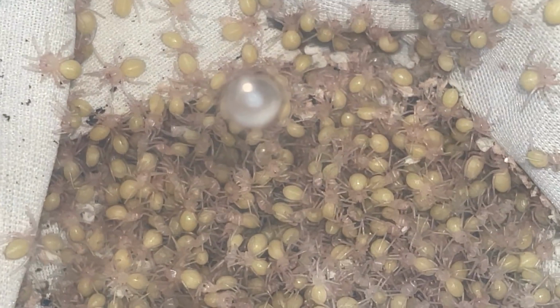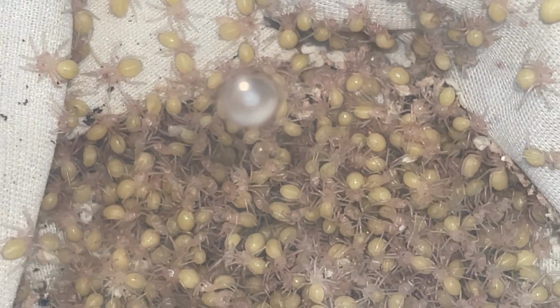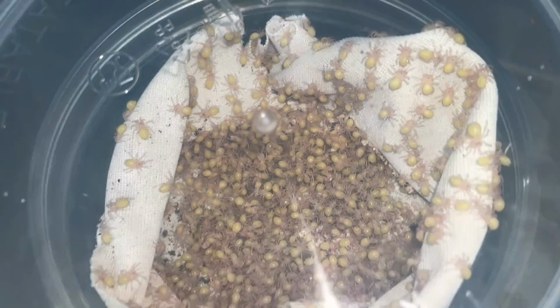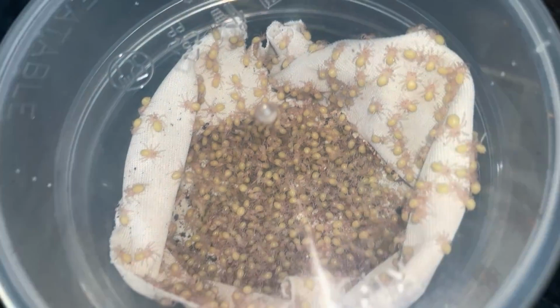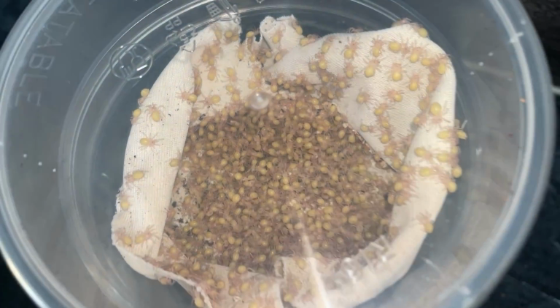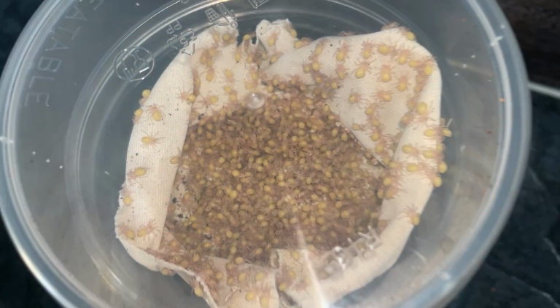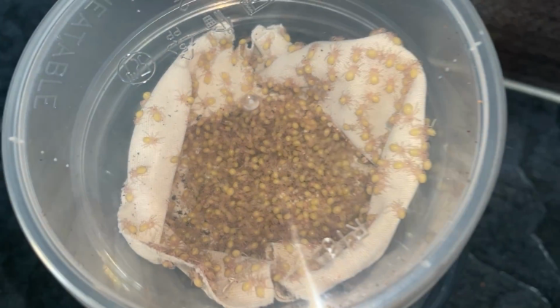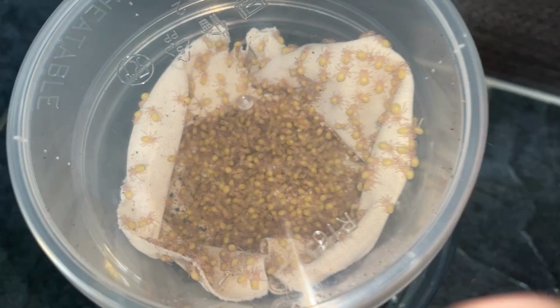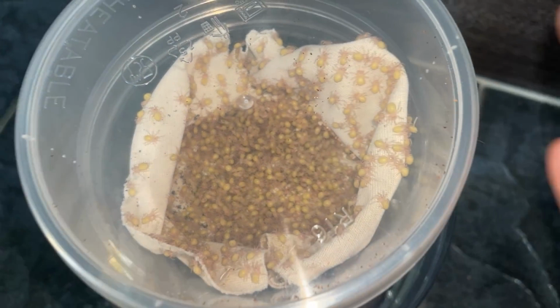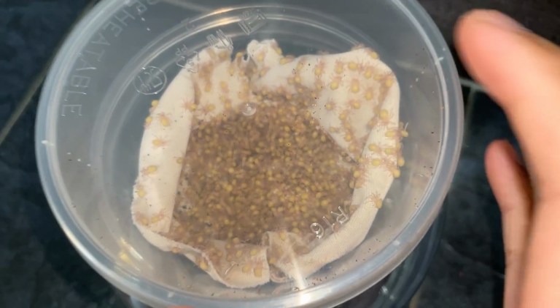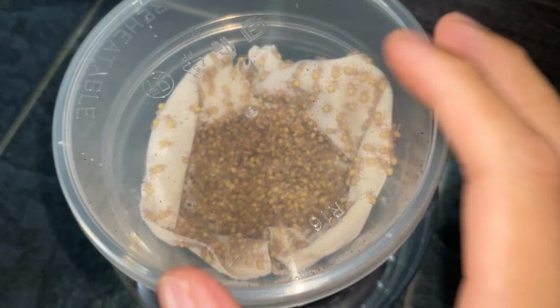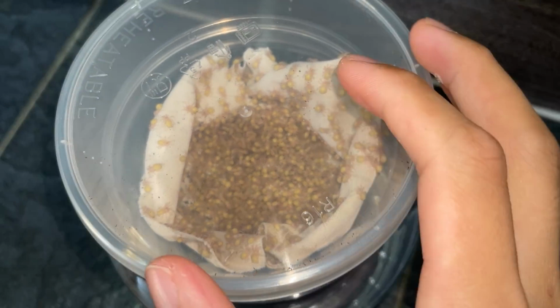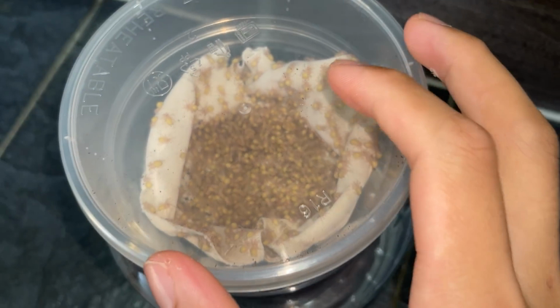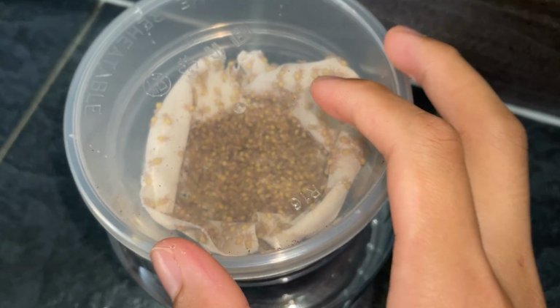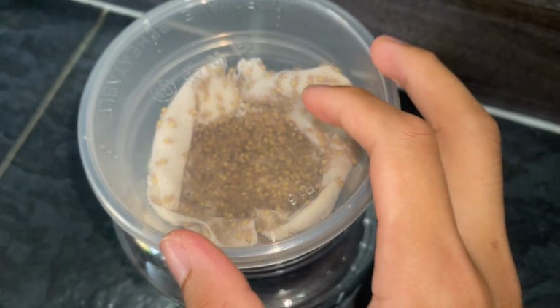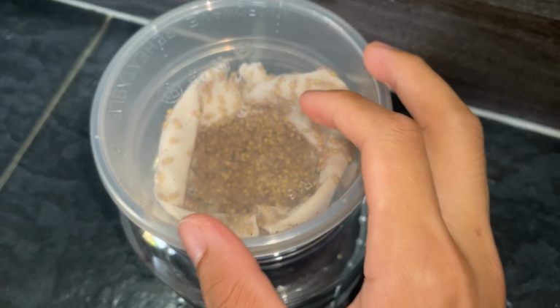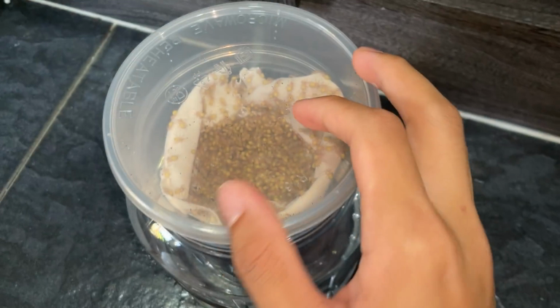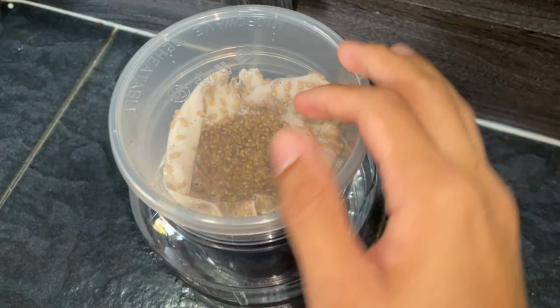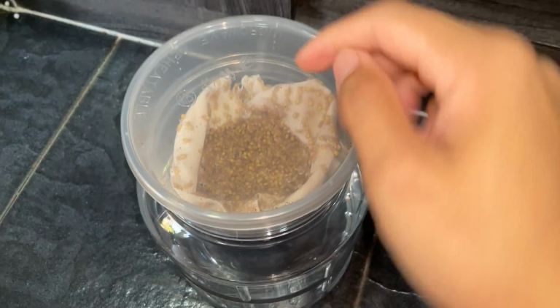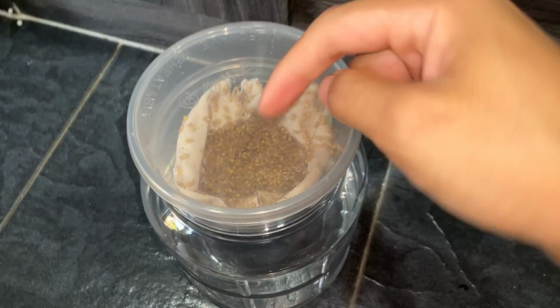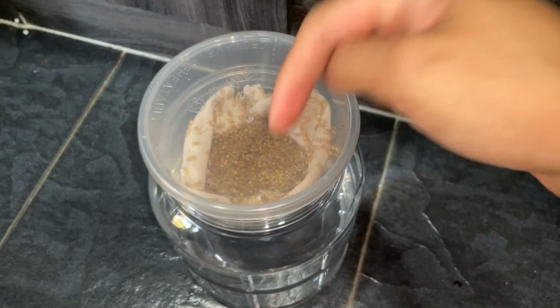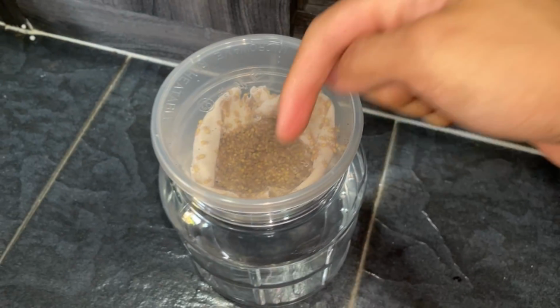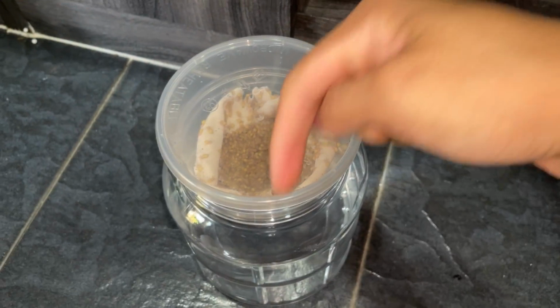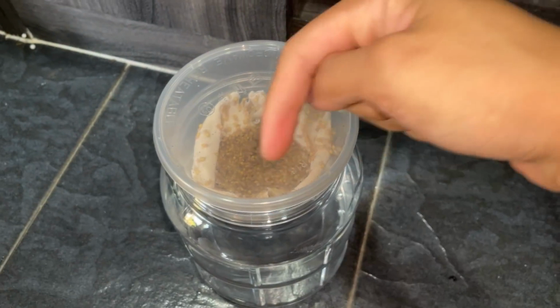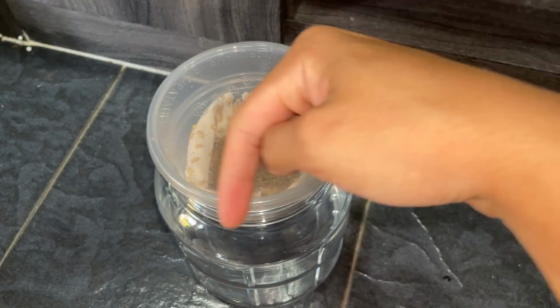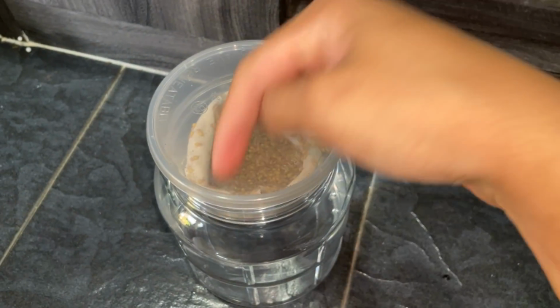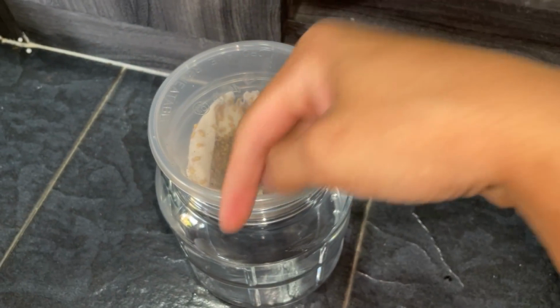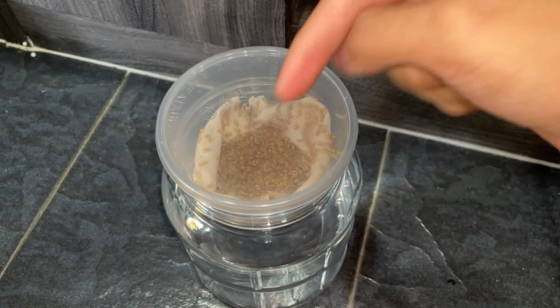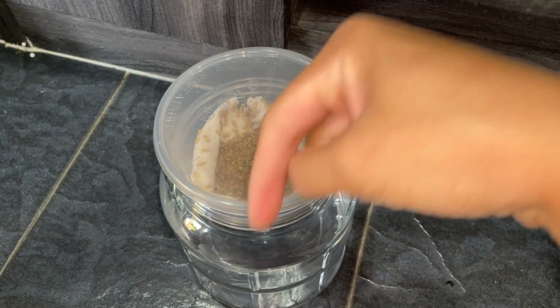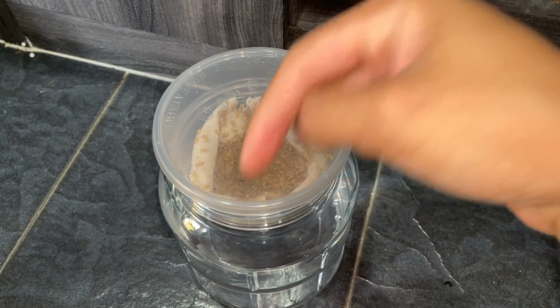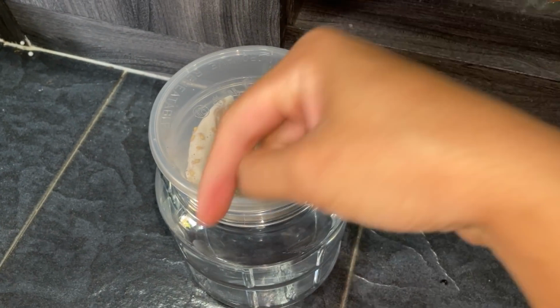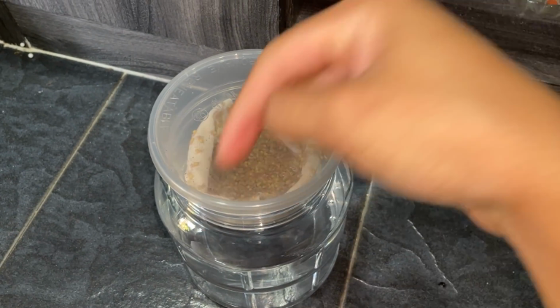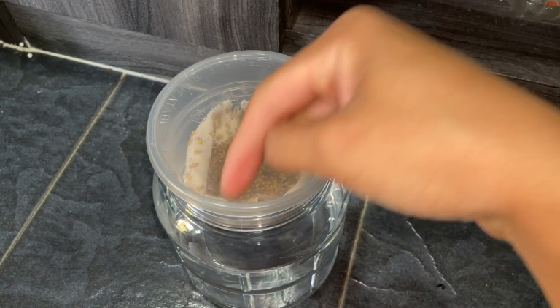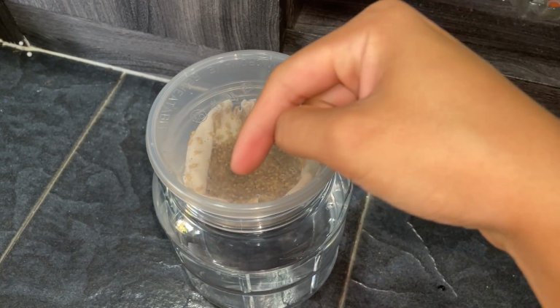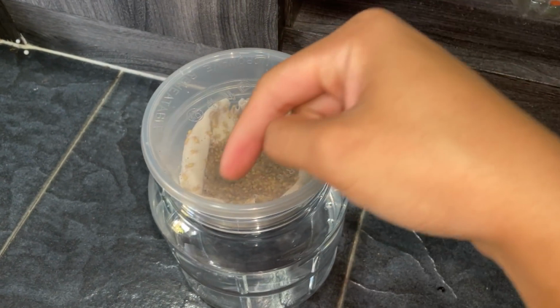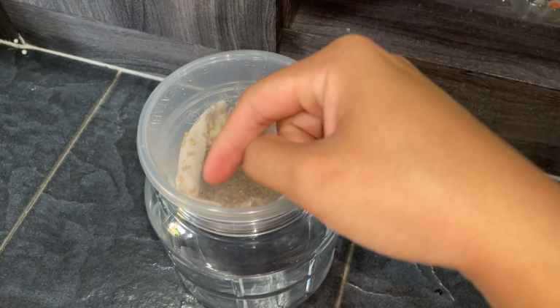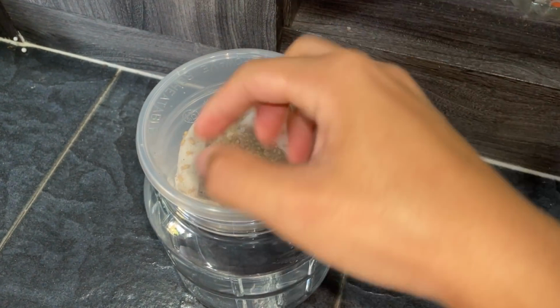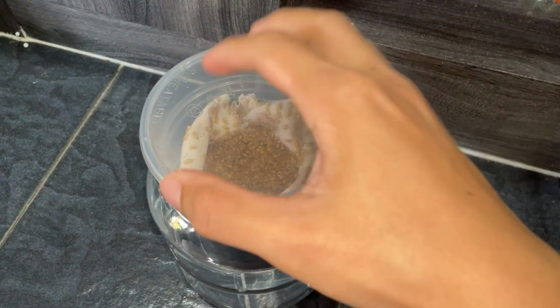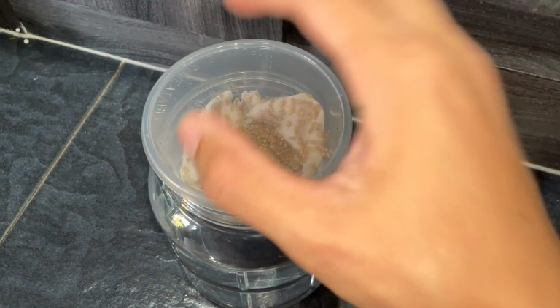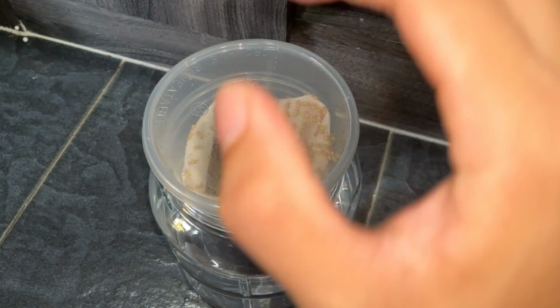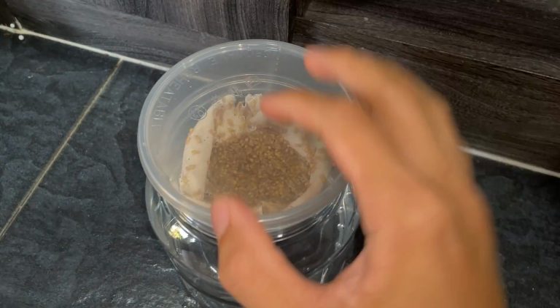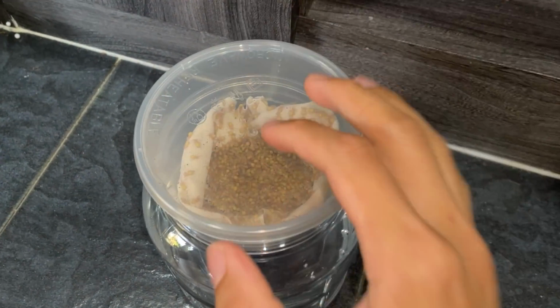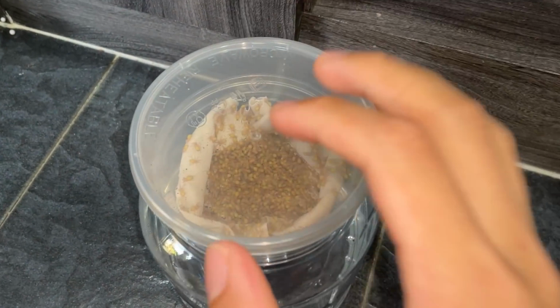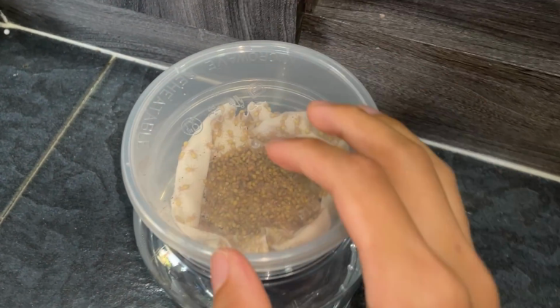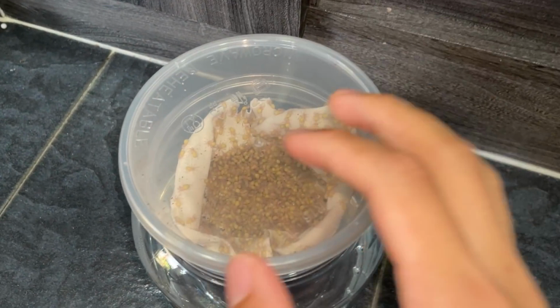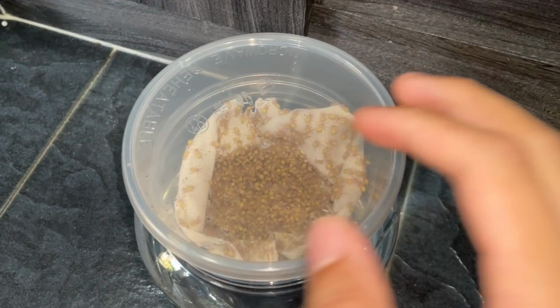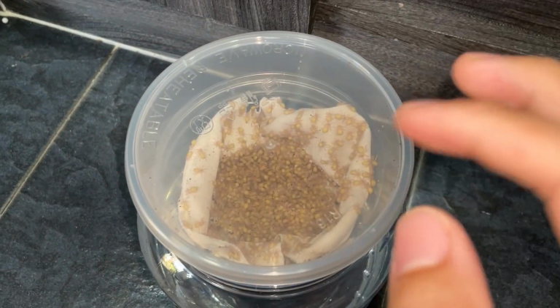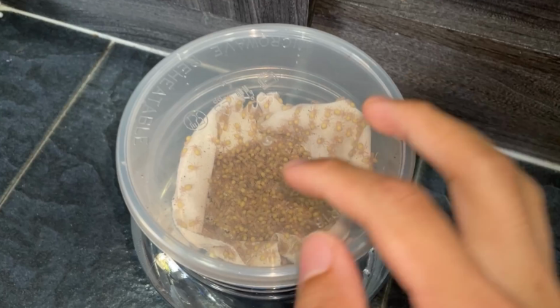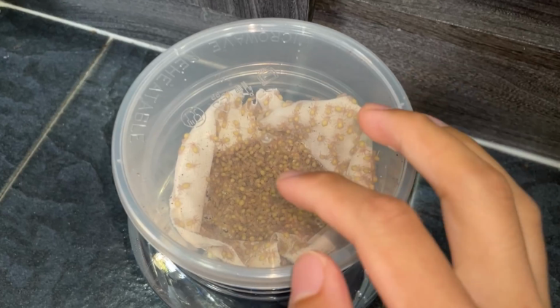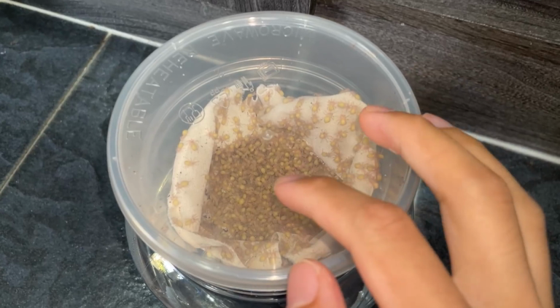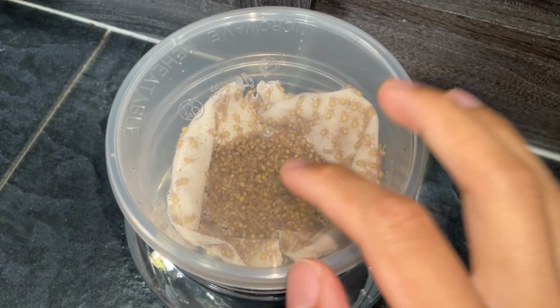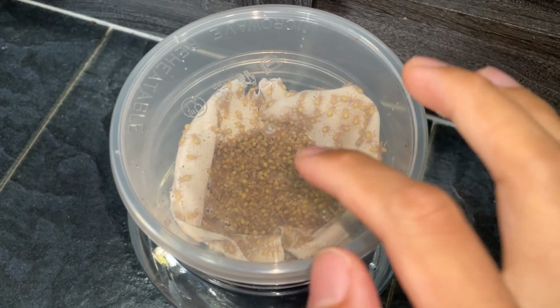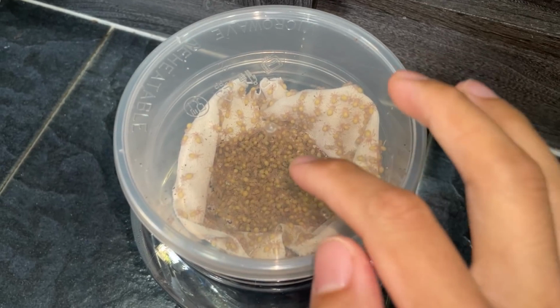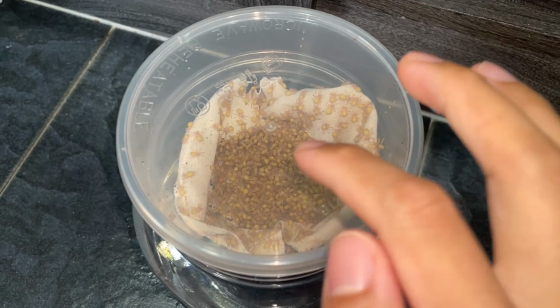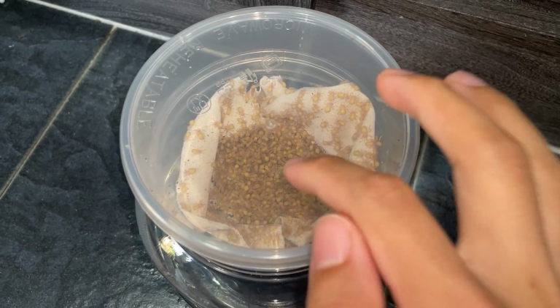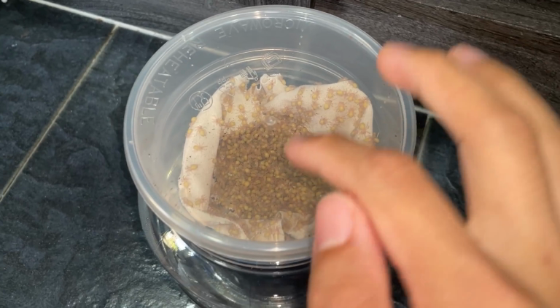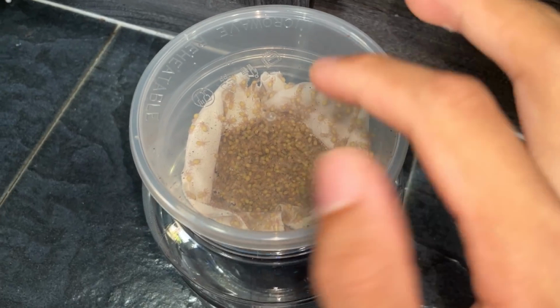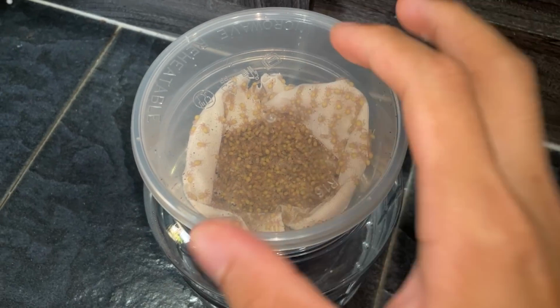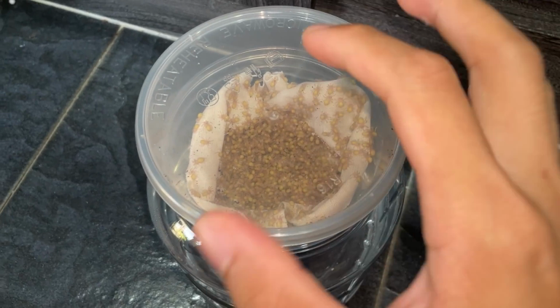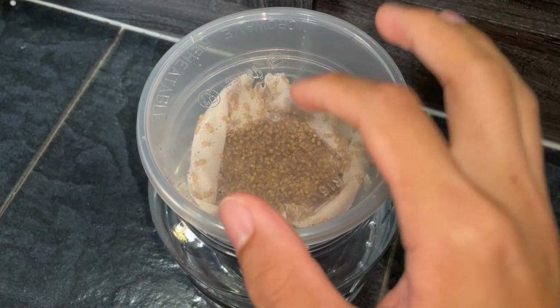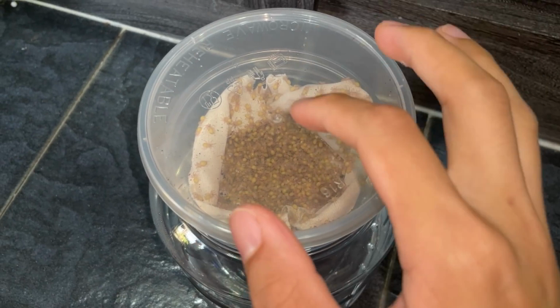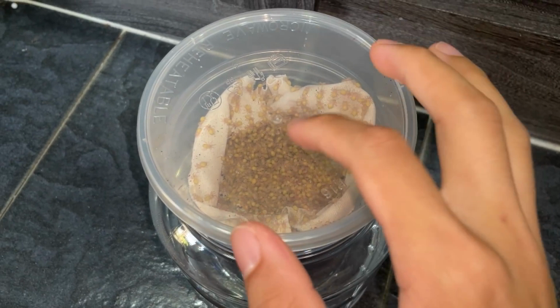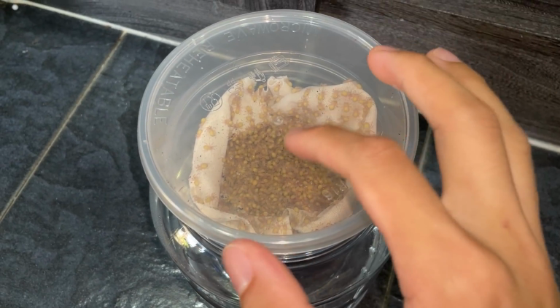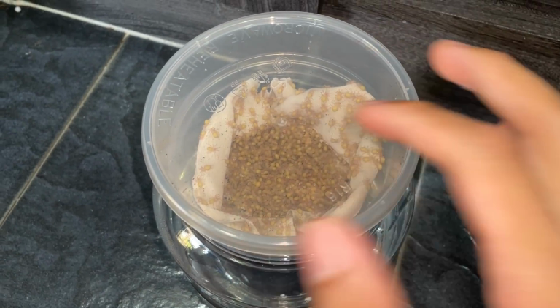Can you guys estimate? Write down in the comments right now how many tarantulas you think are in this container.